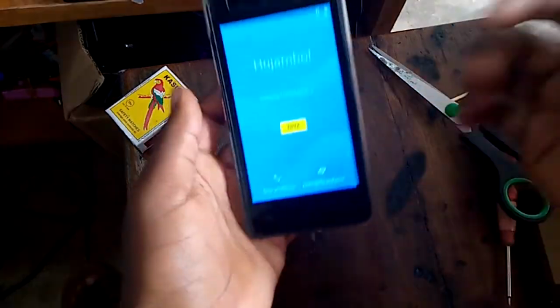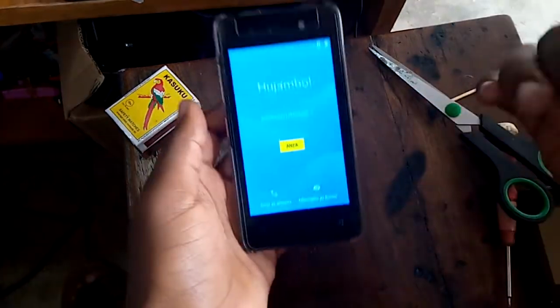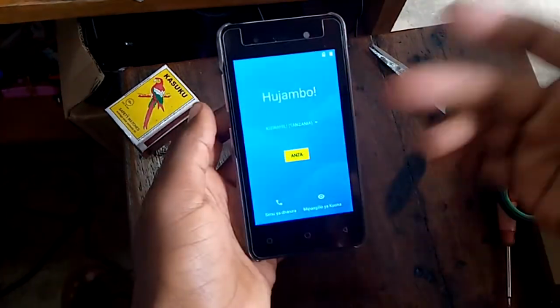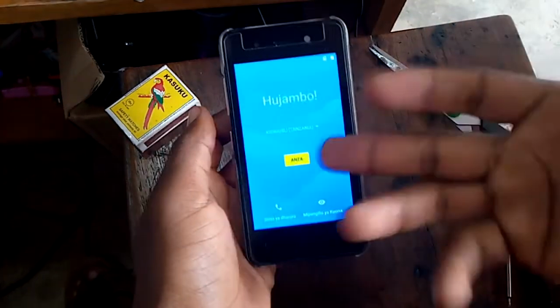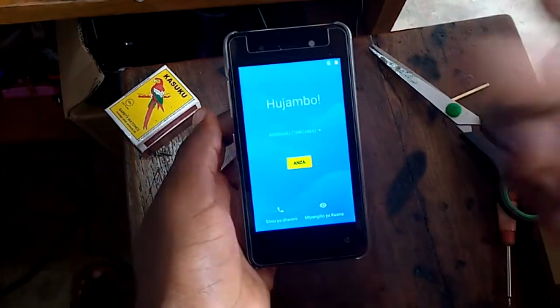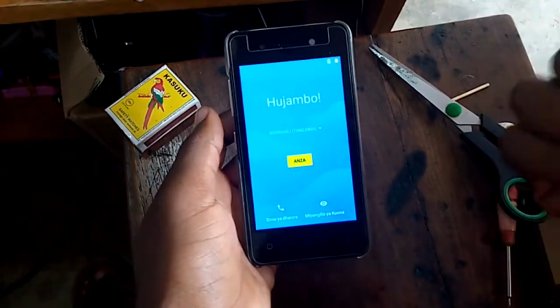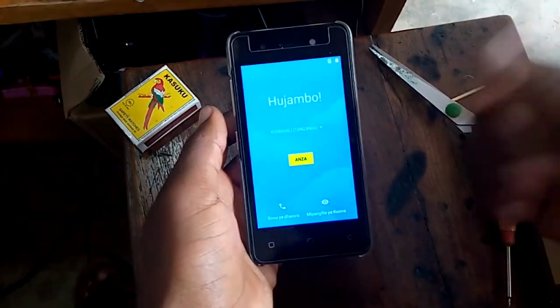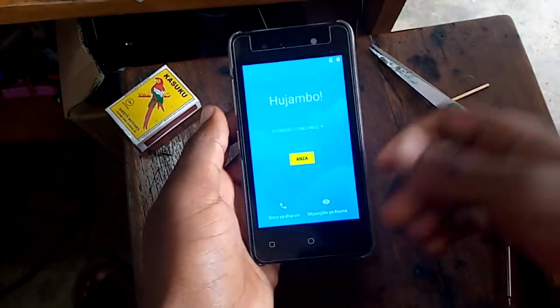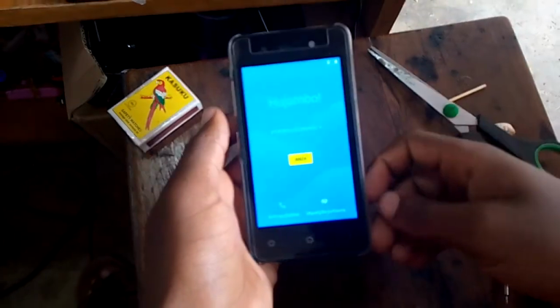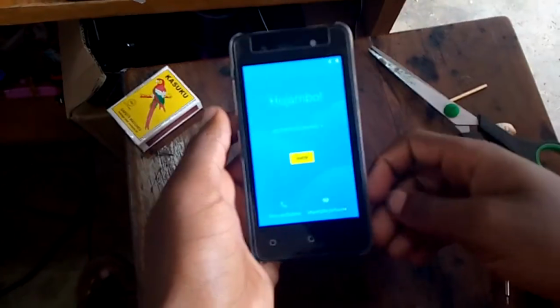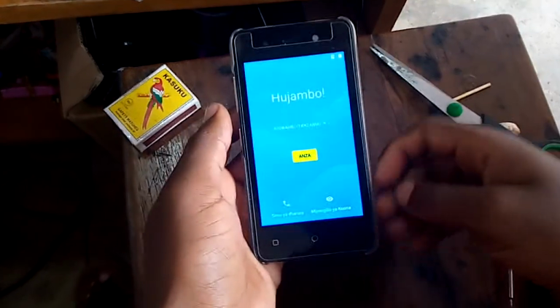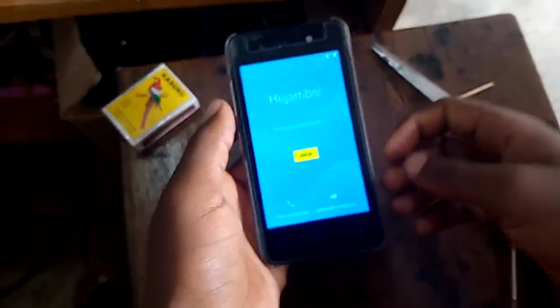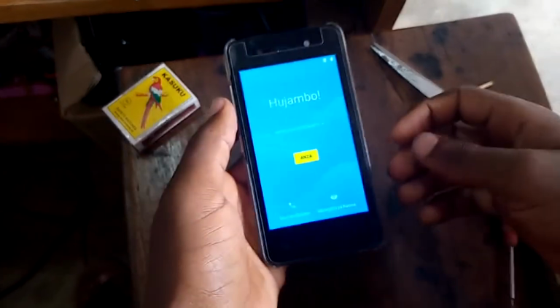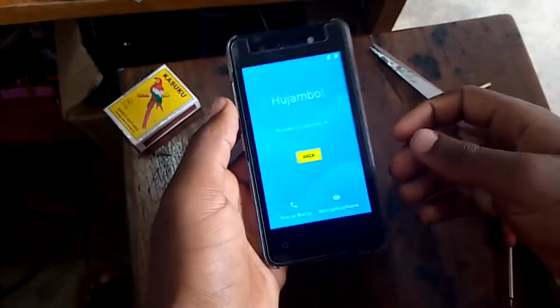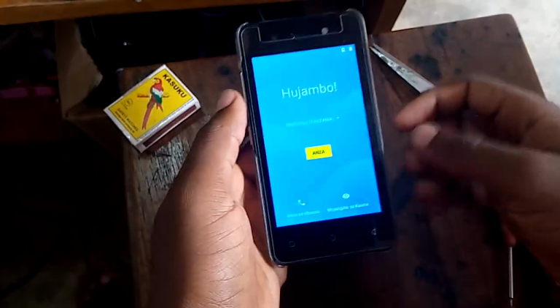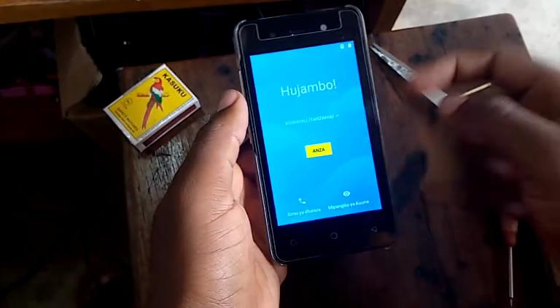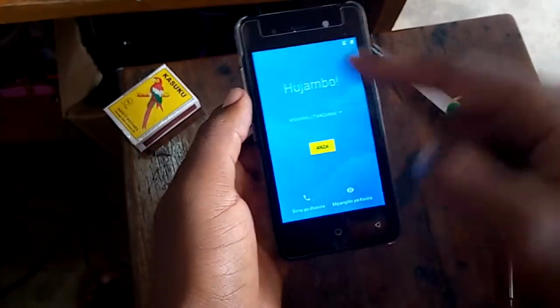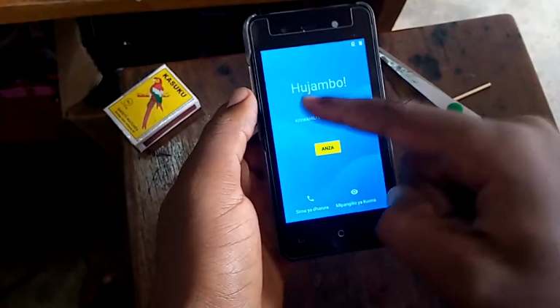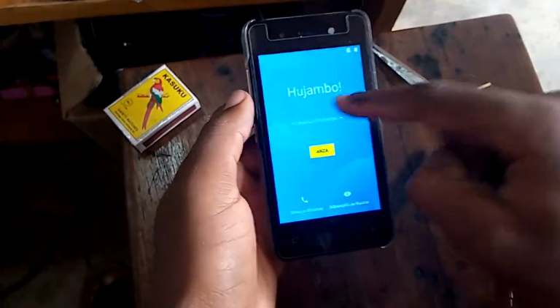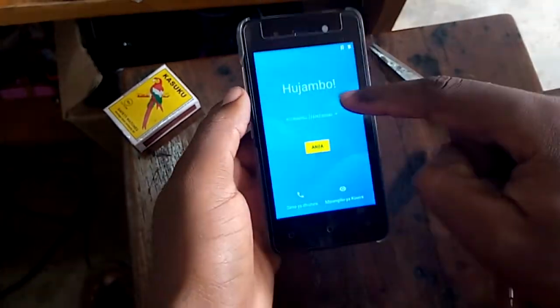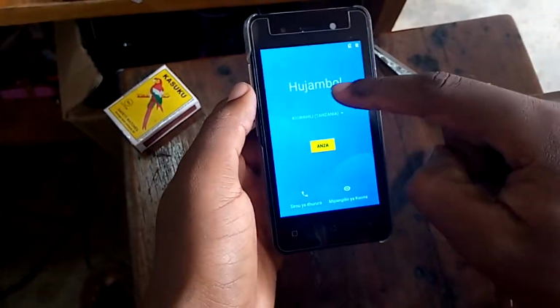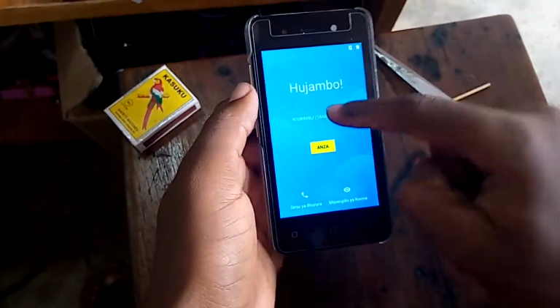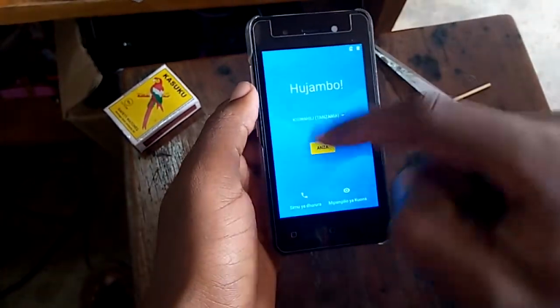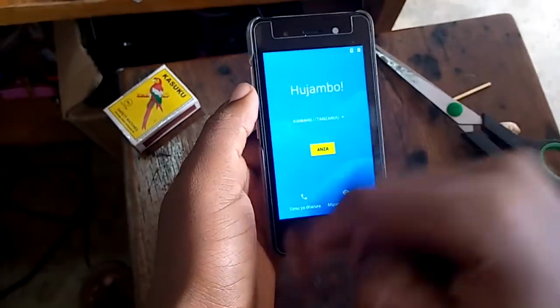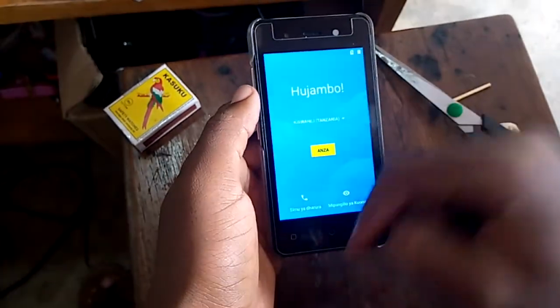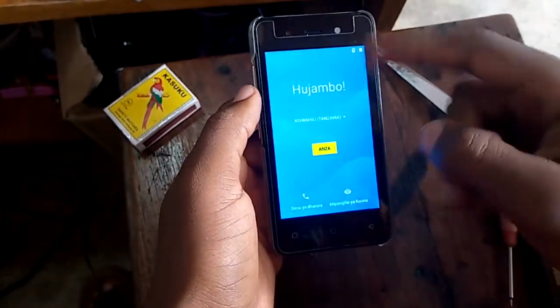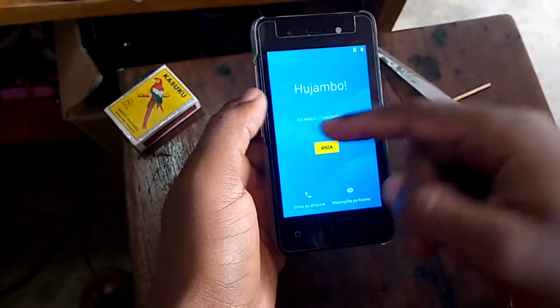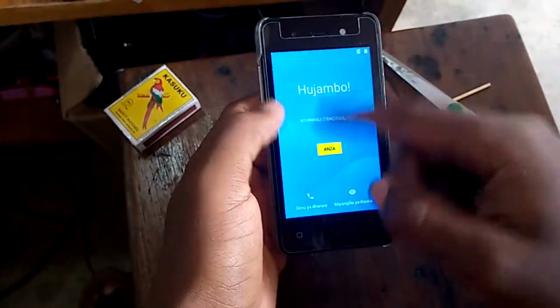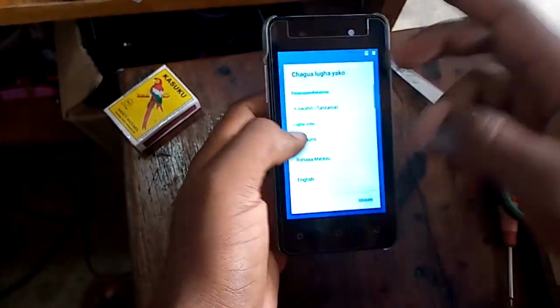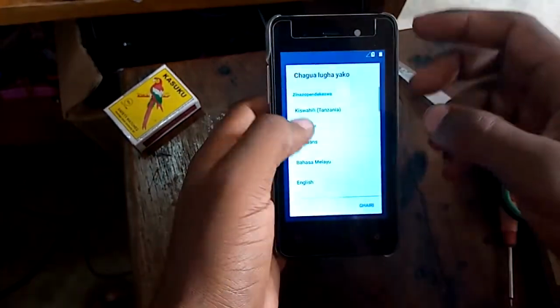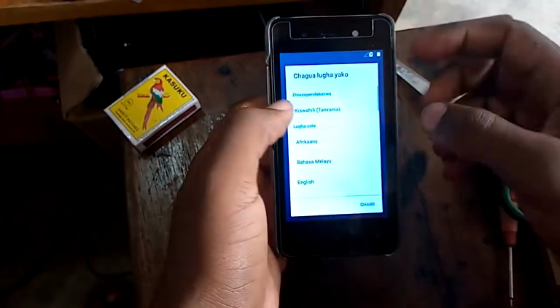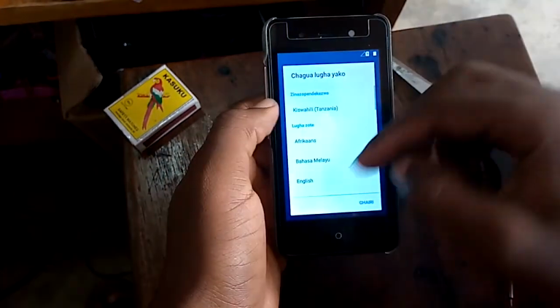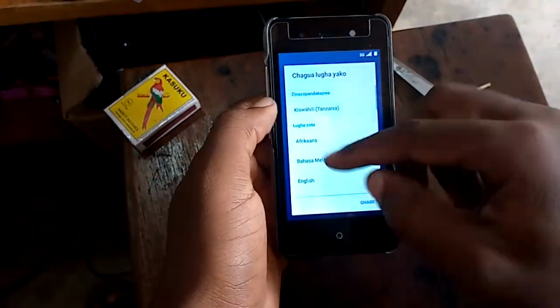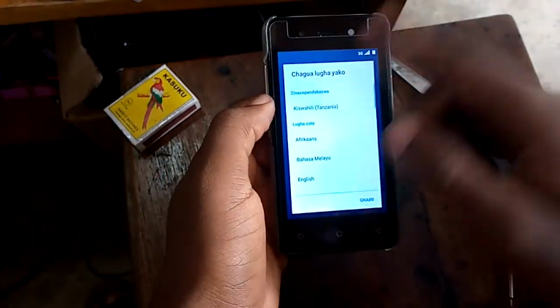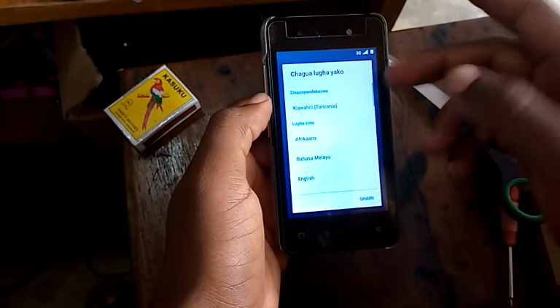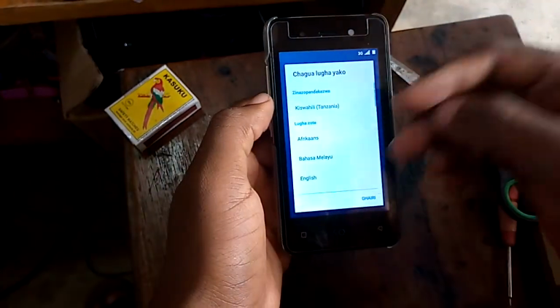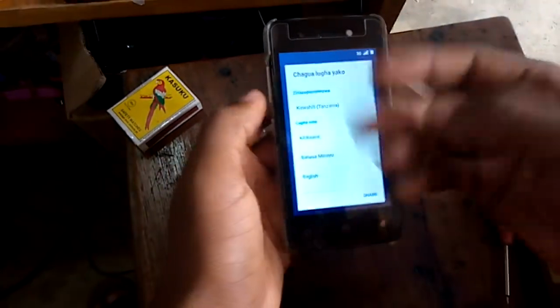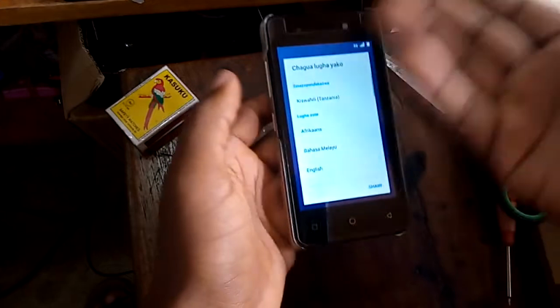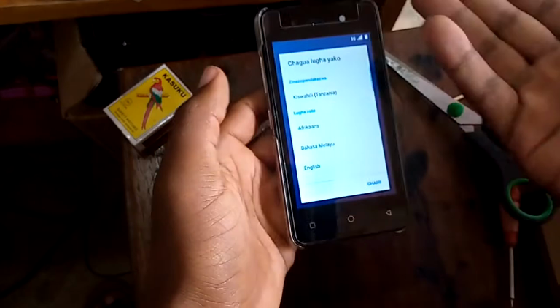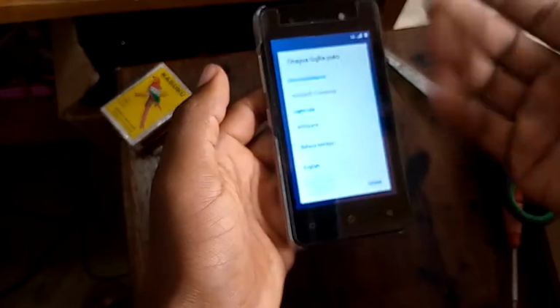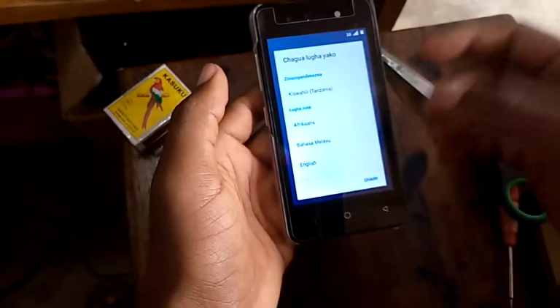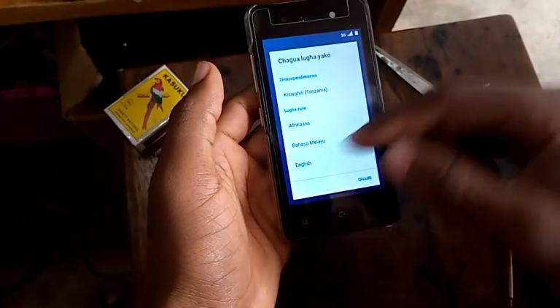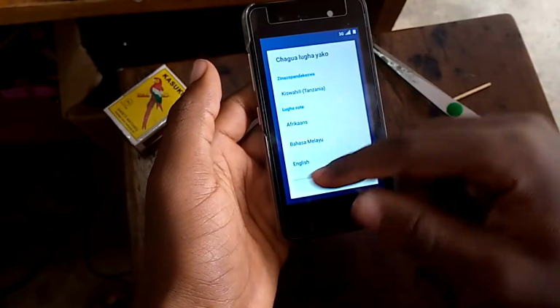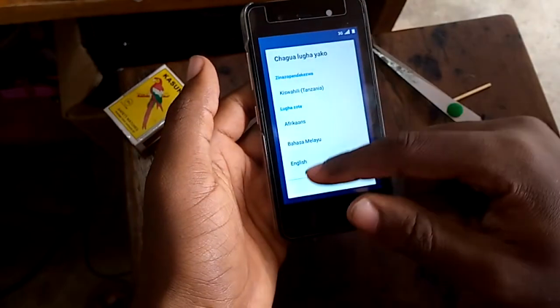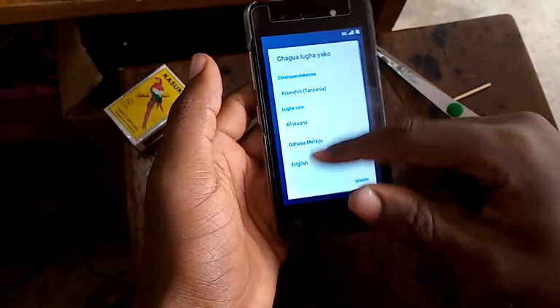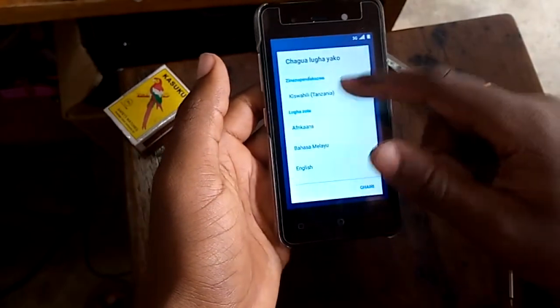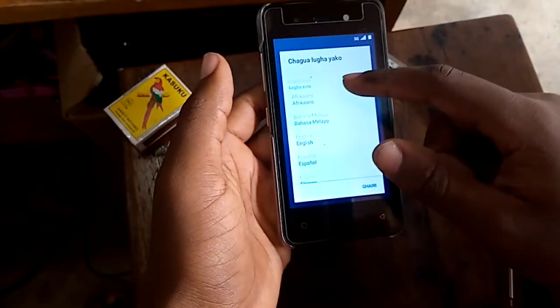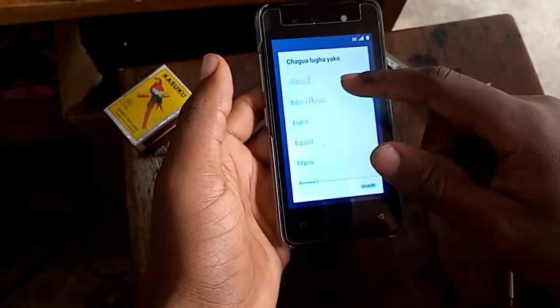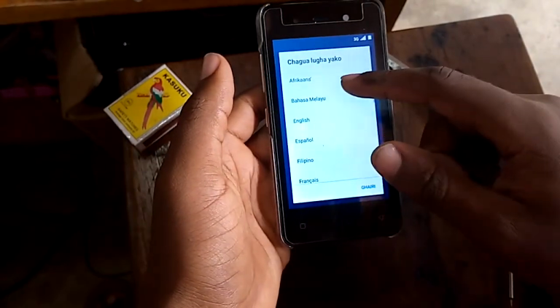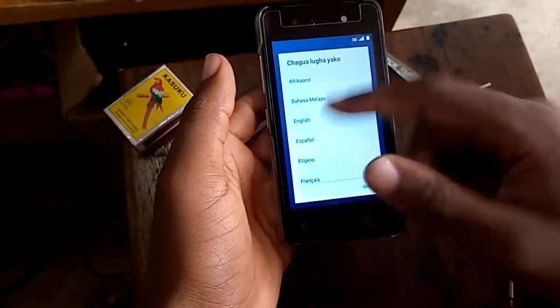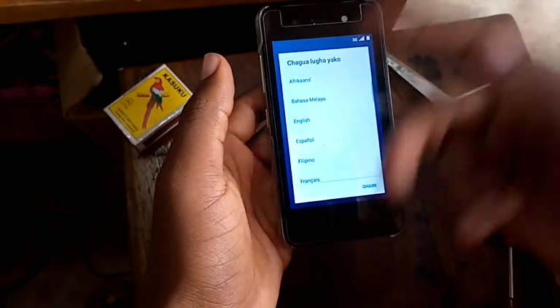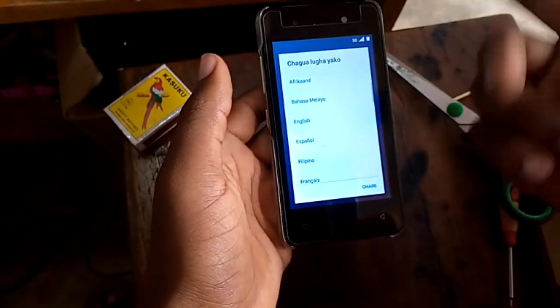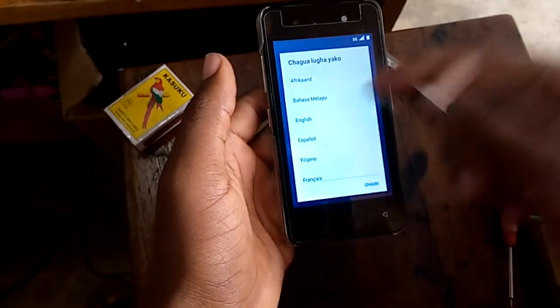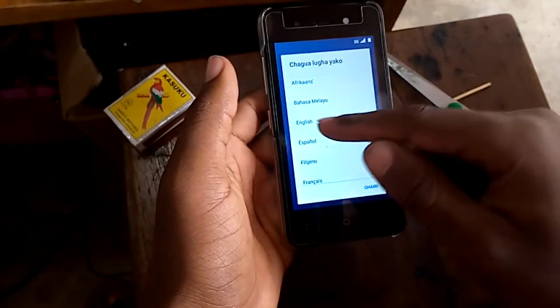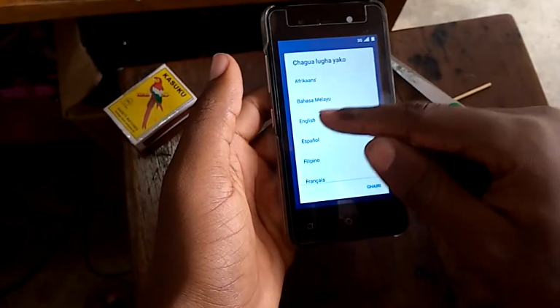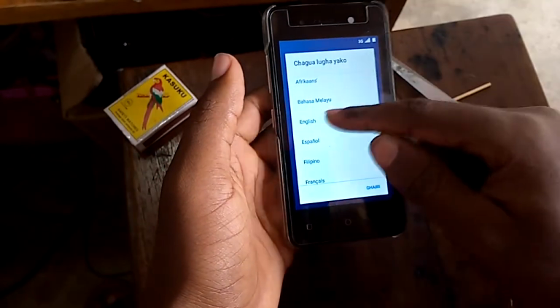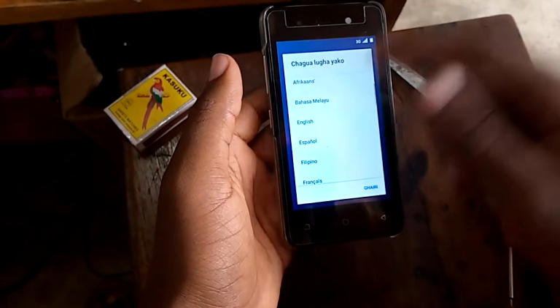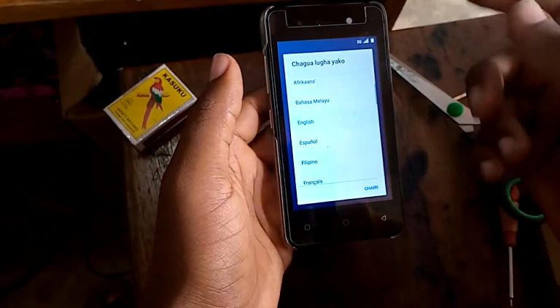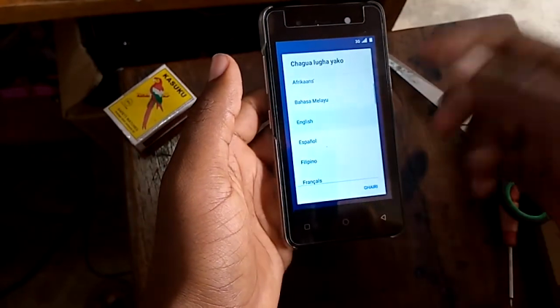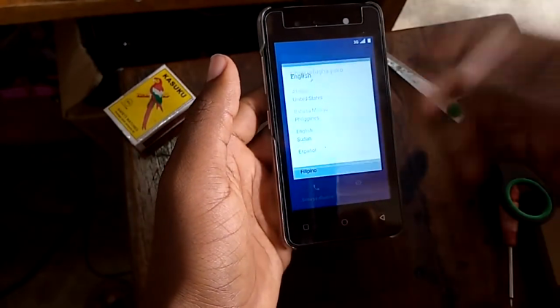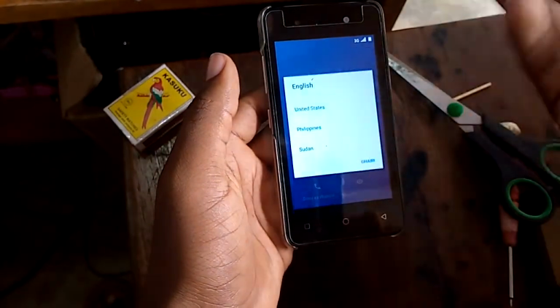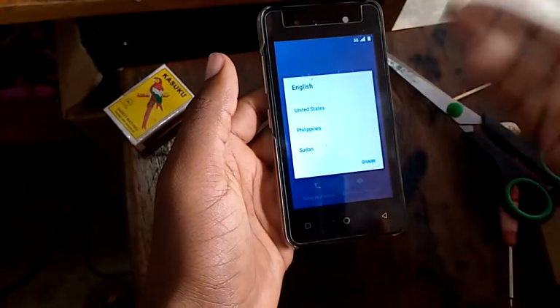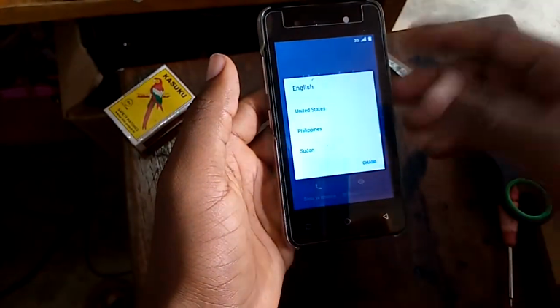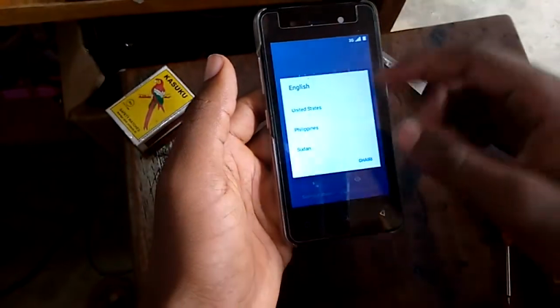Now you're done, so you're going to select your language. If you use Swahili, French, or English, select accordingly.